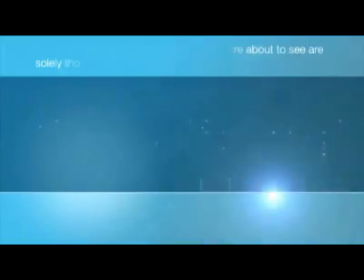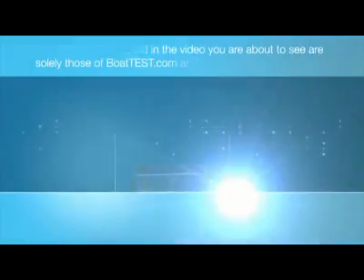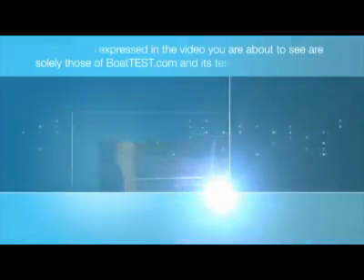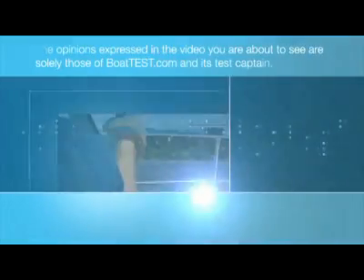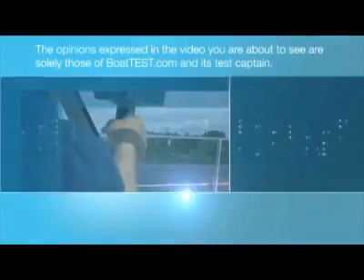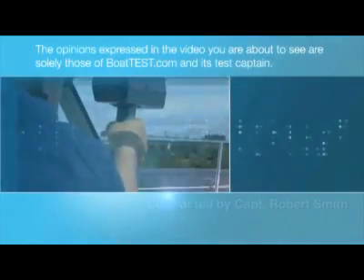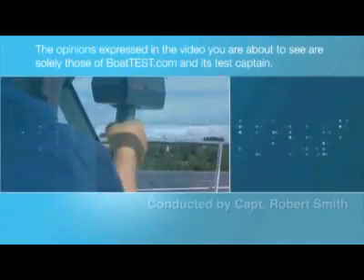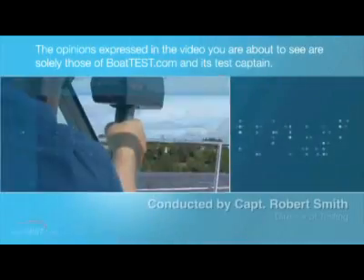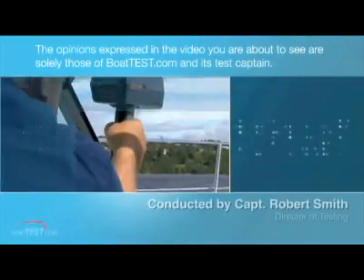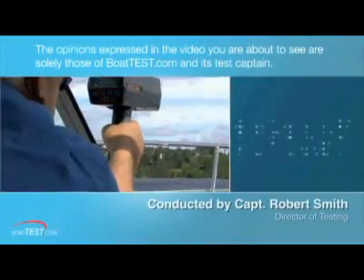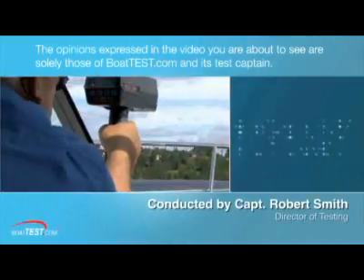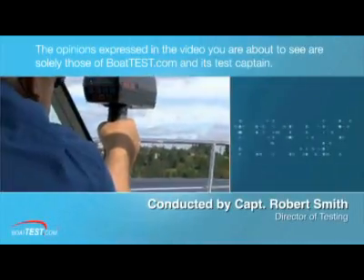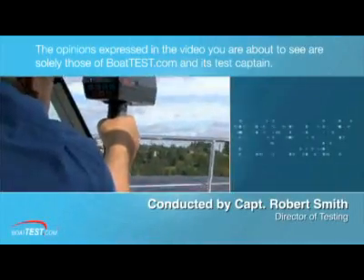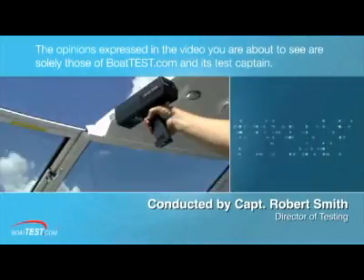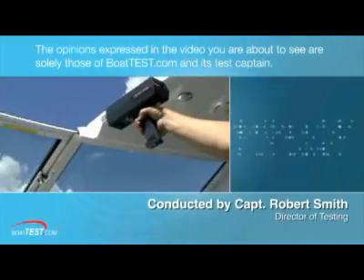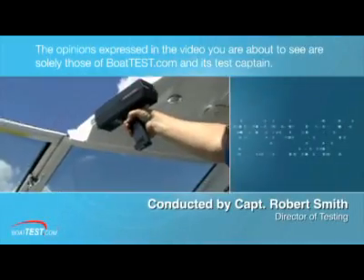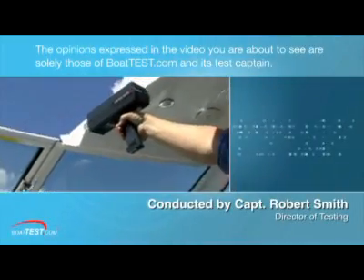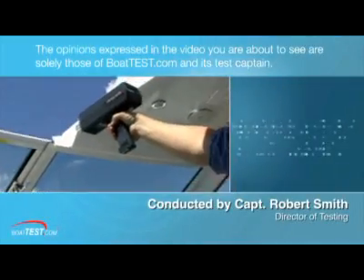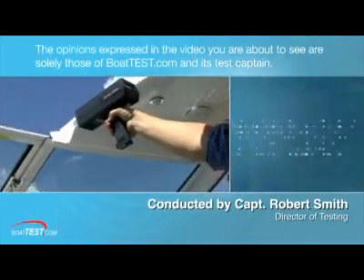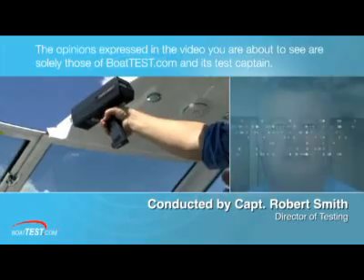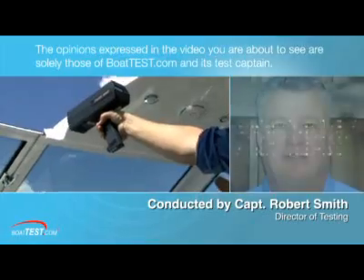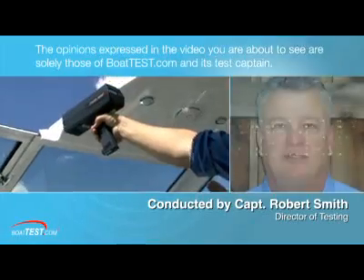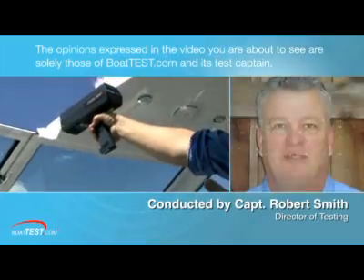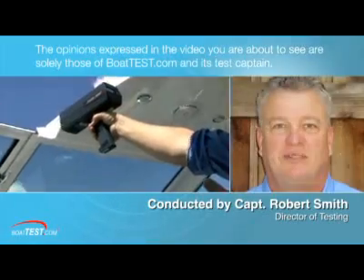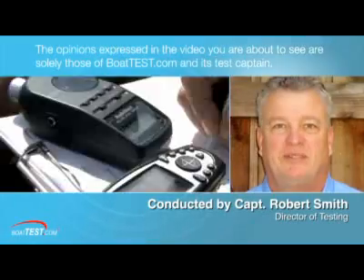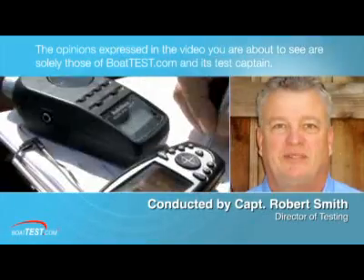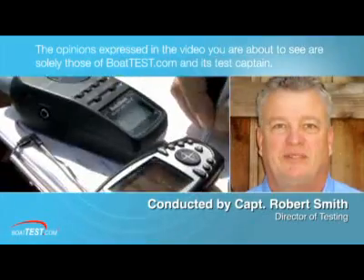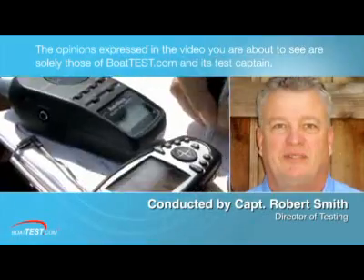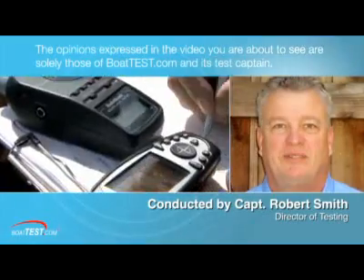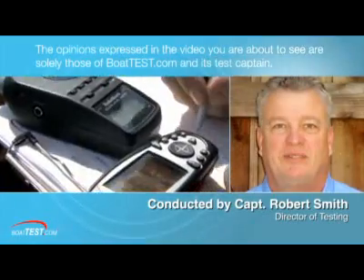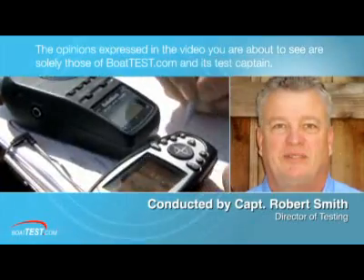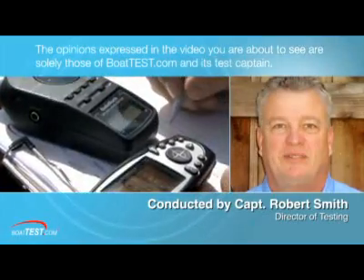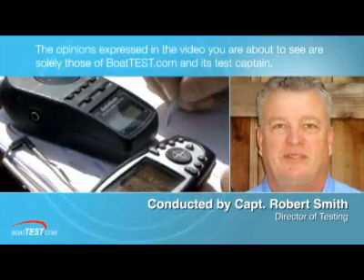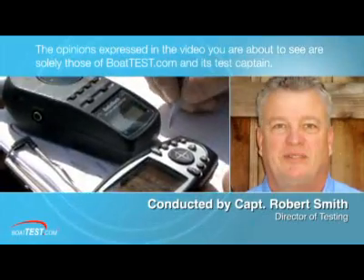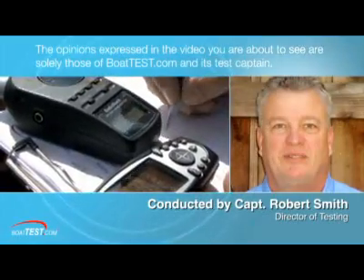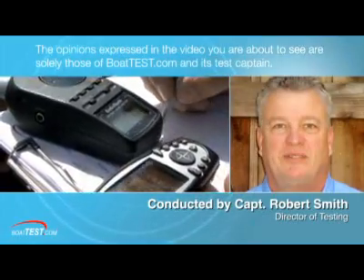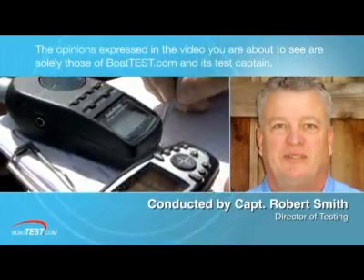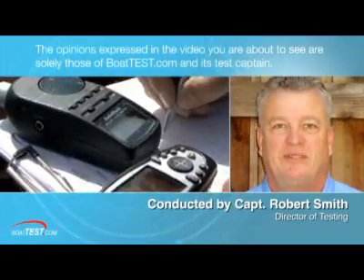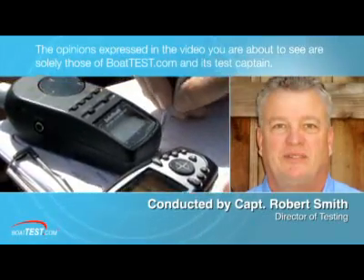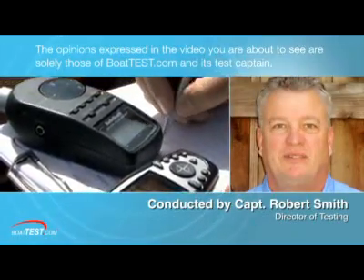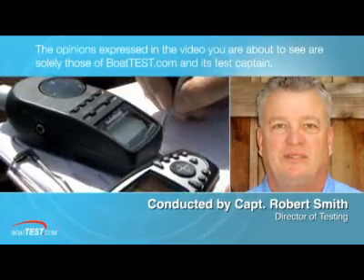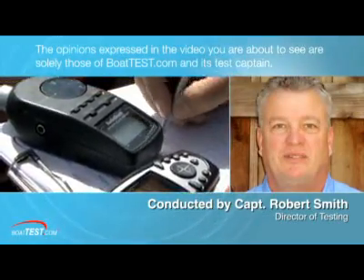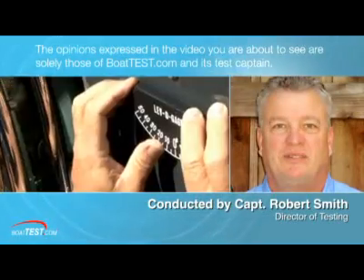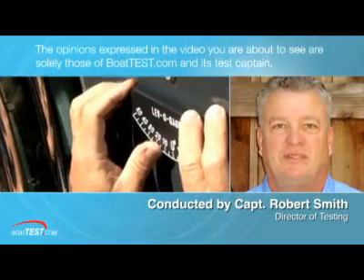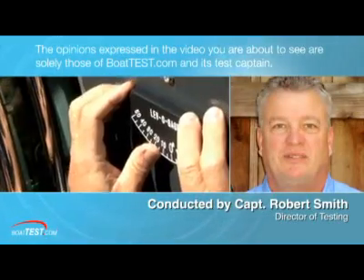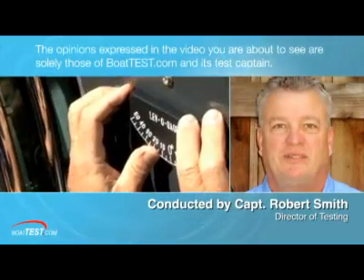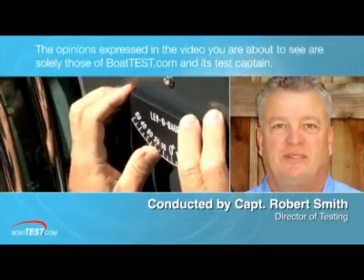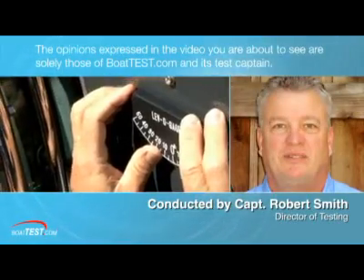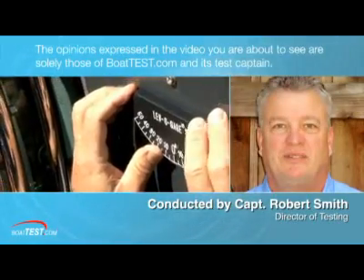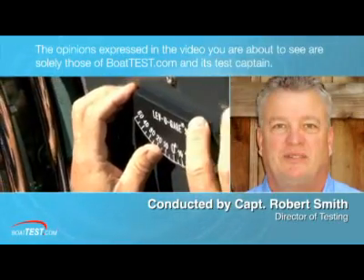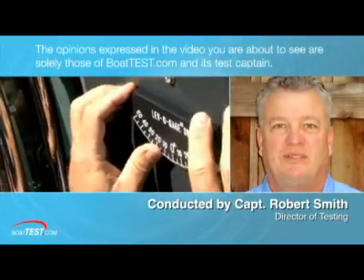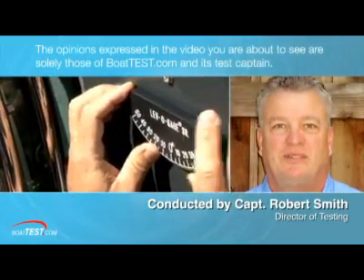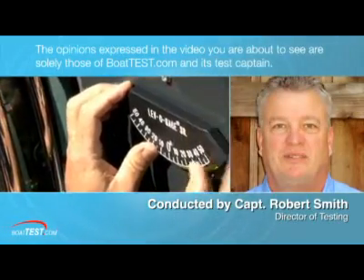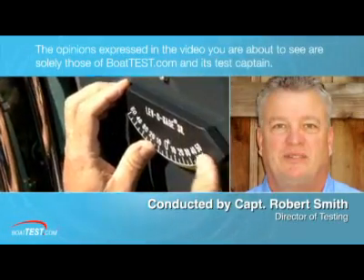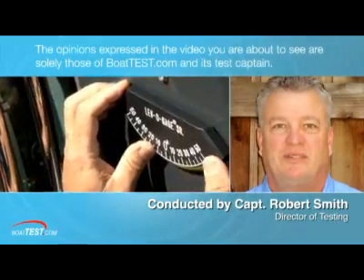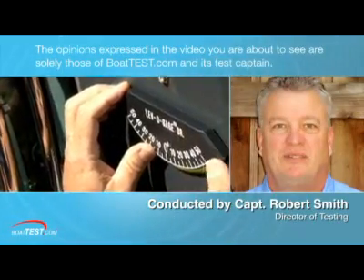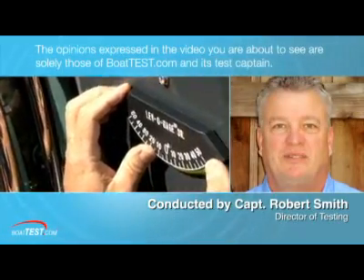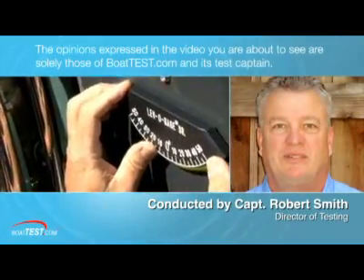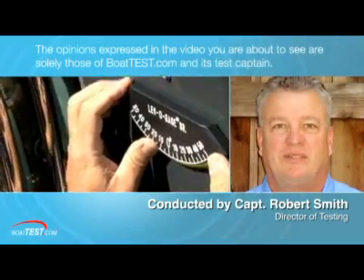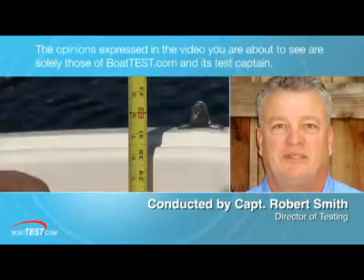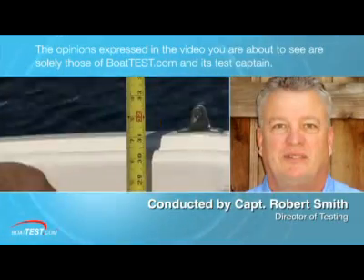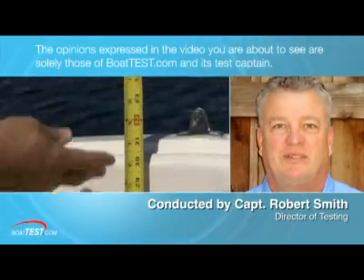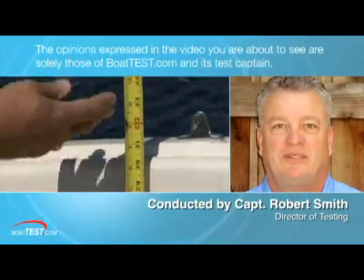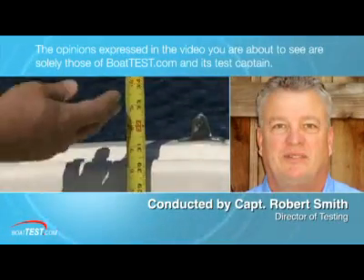The opinions expressed in the video you are about to see are solely those of BowTest.com and its test captain.